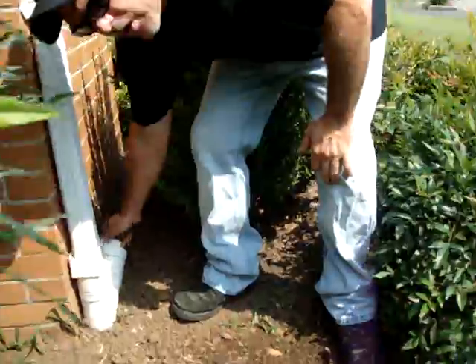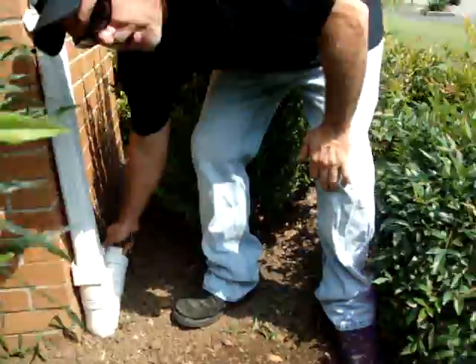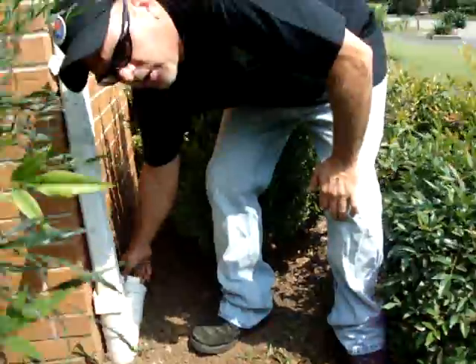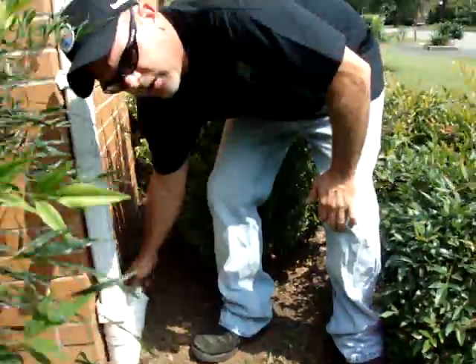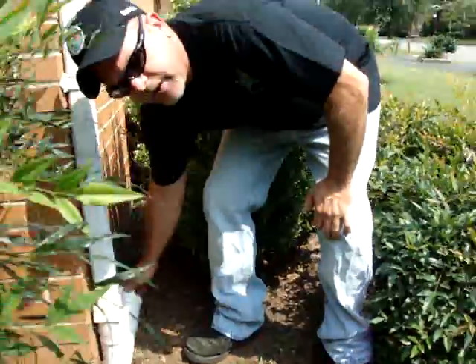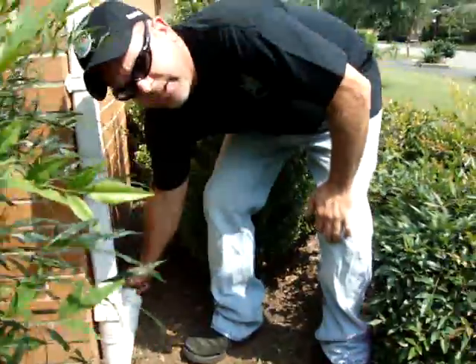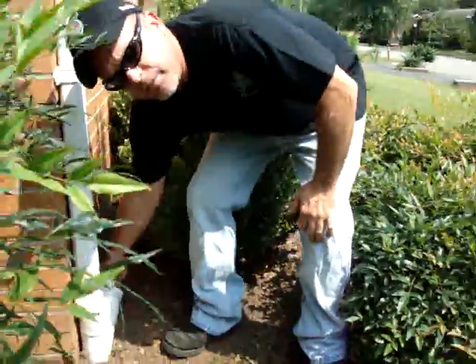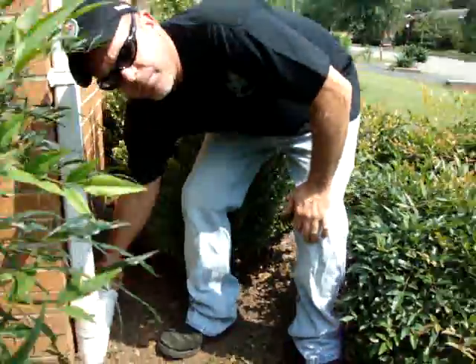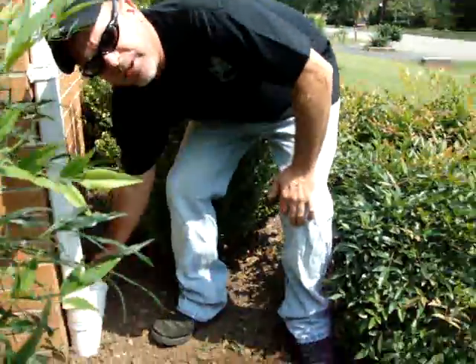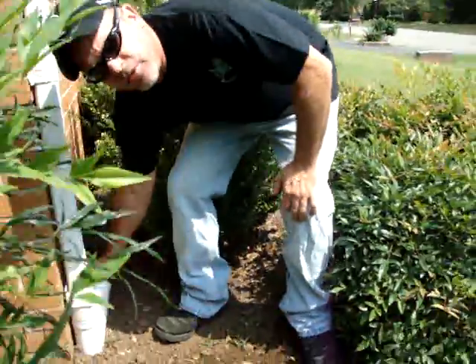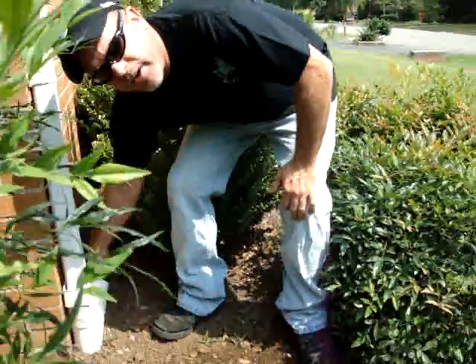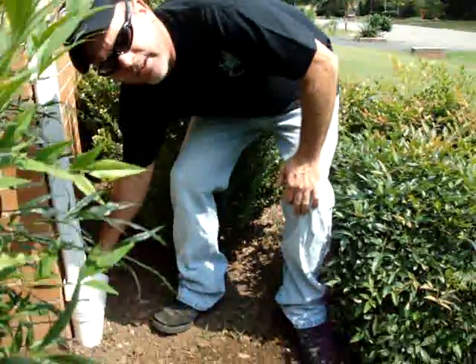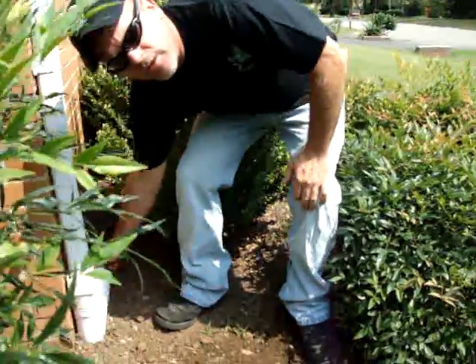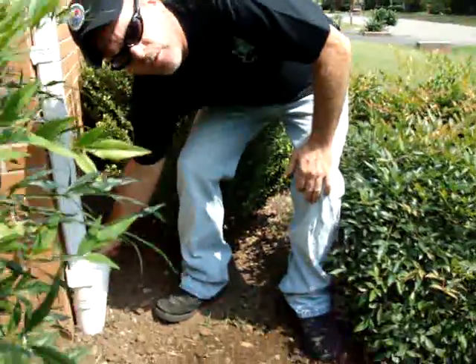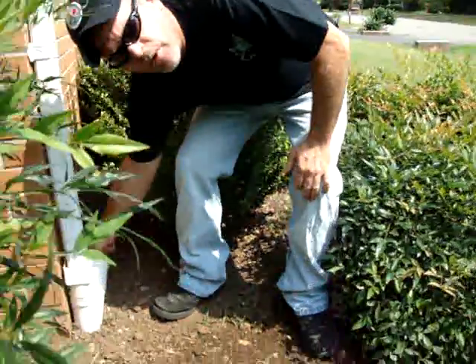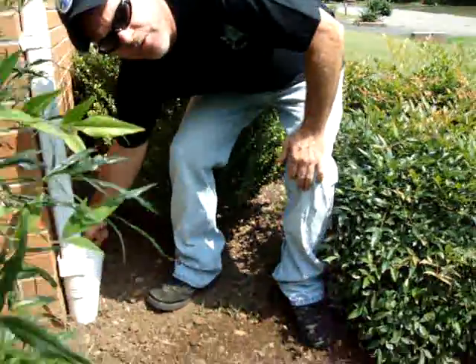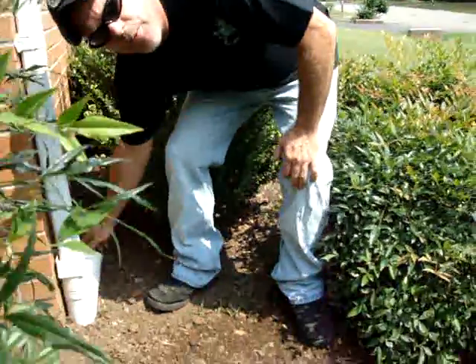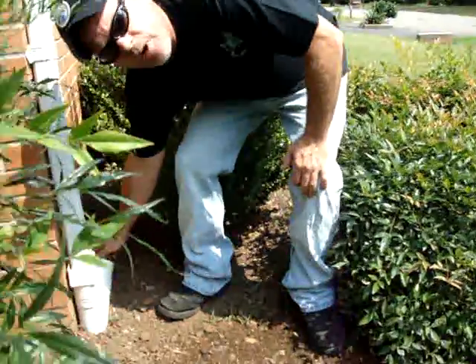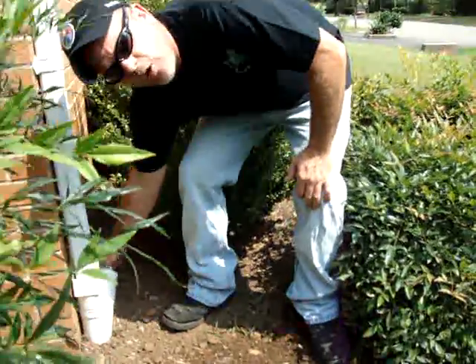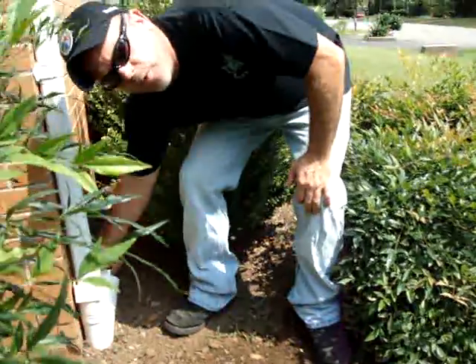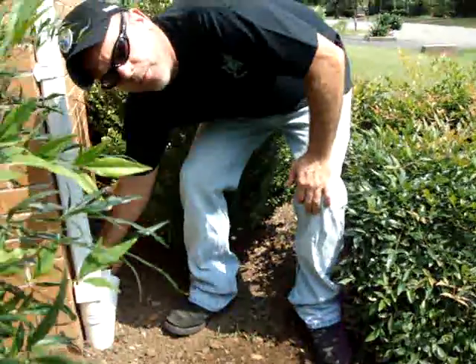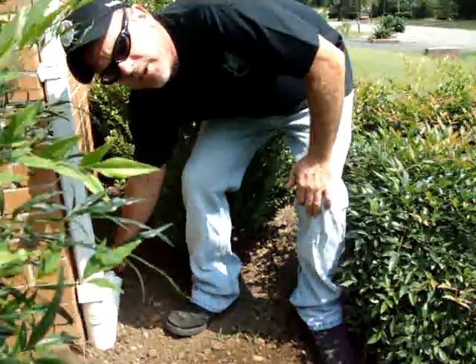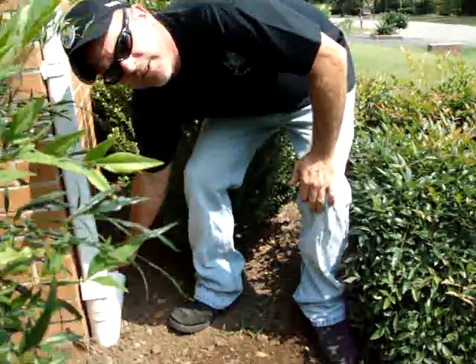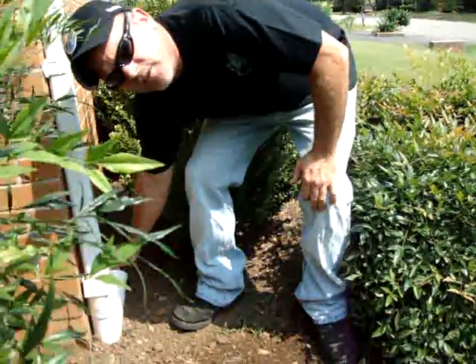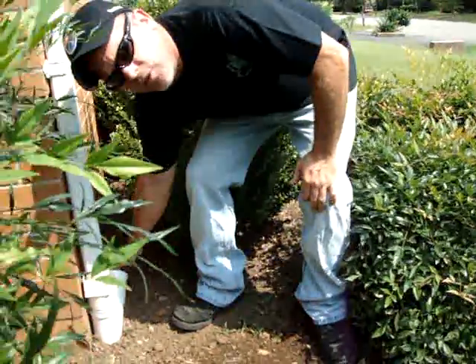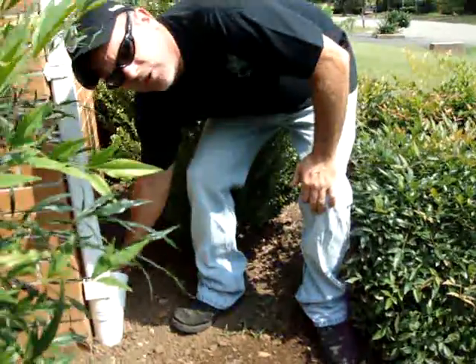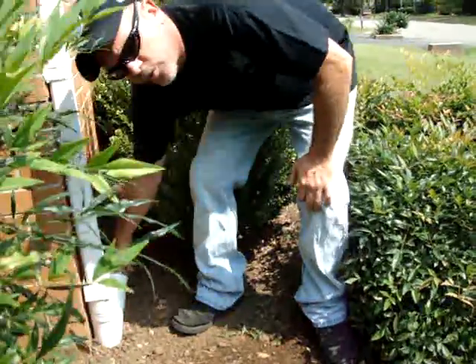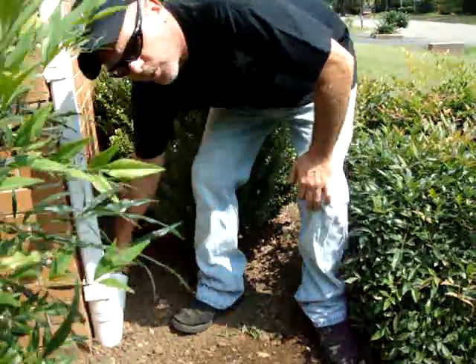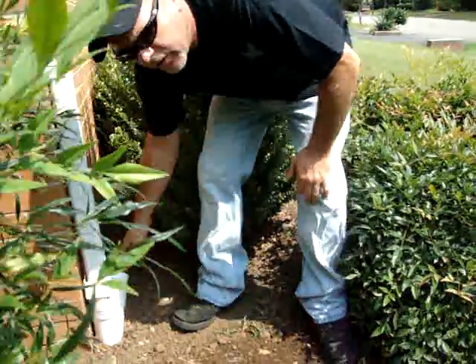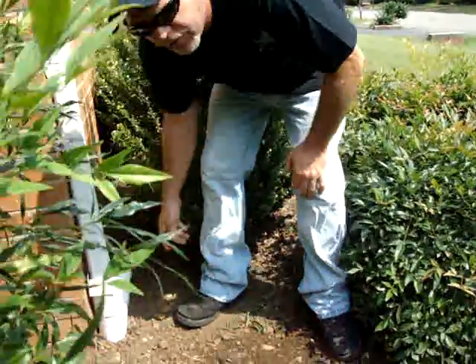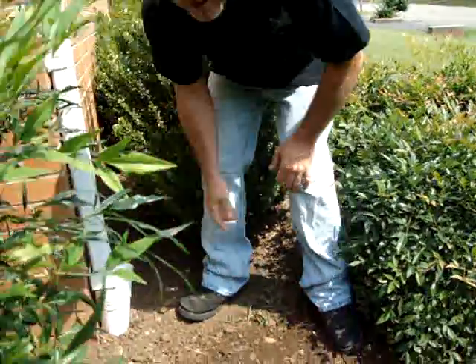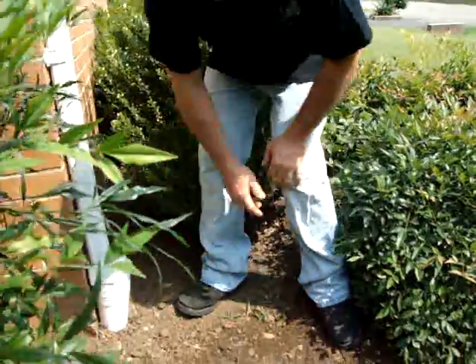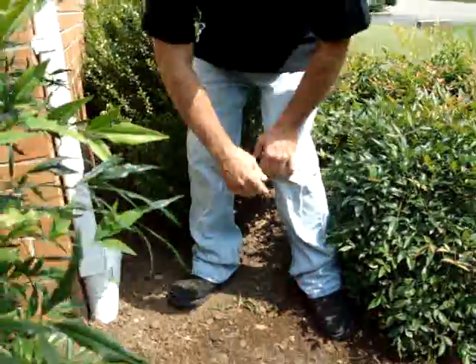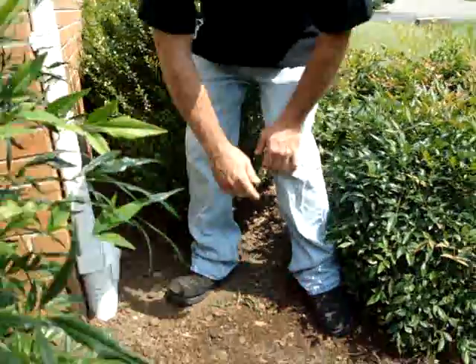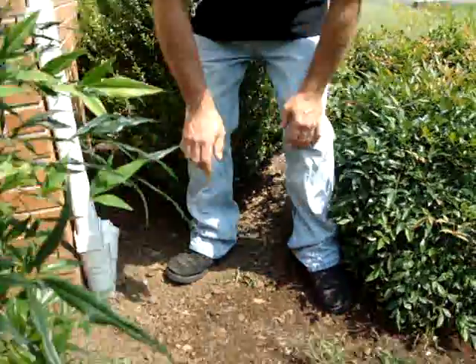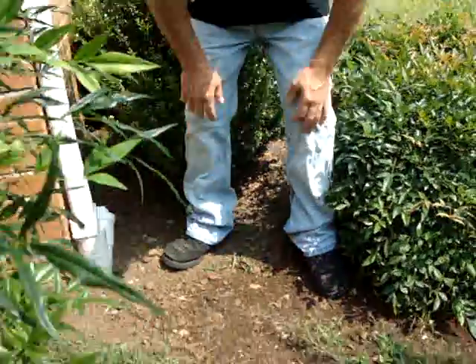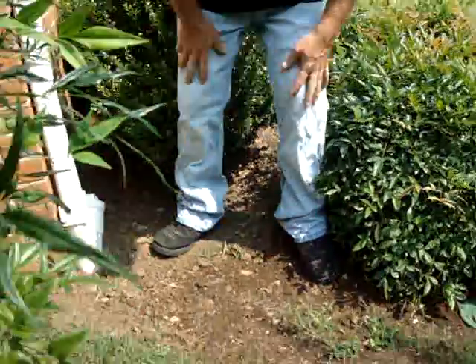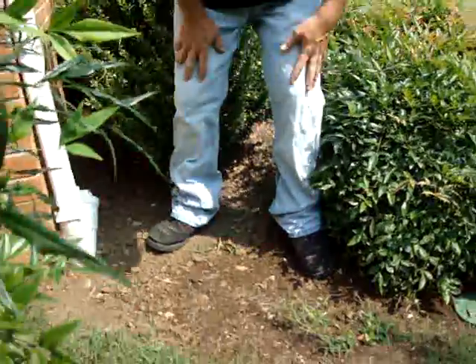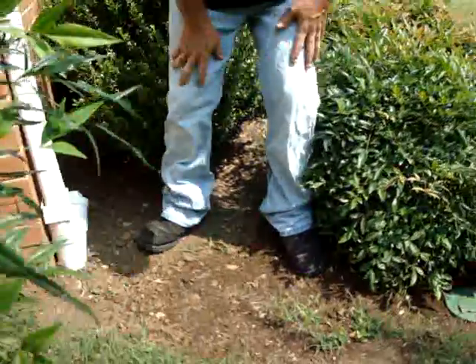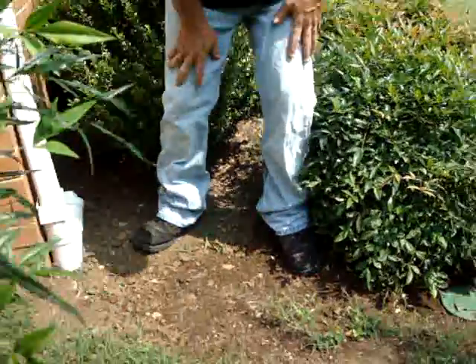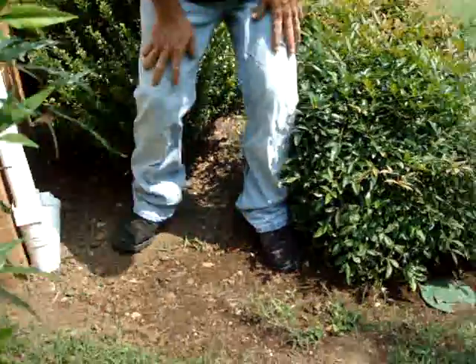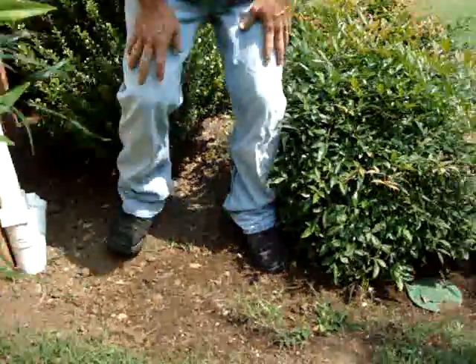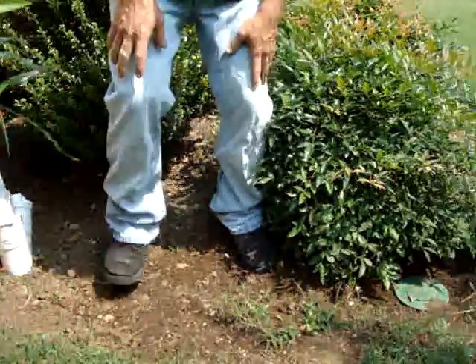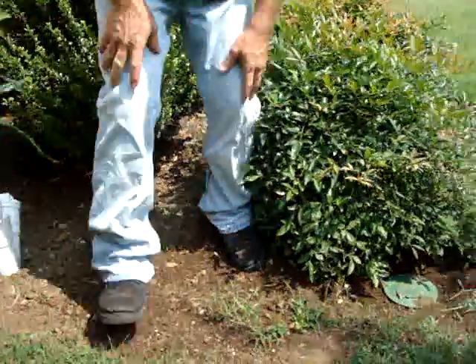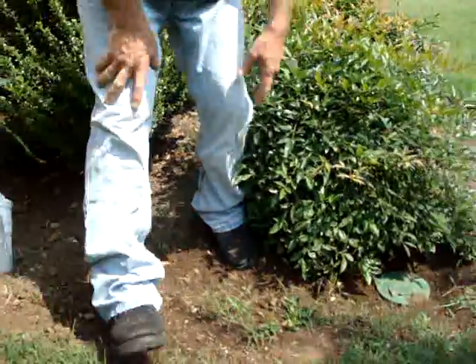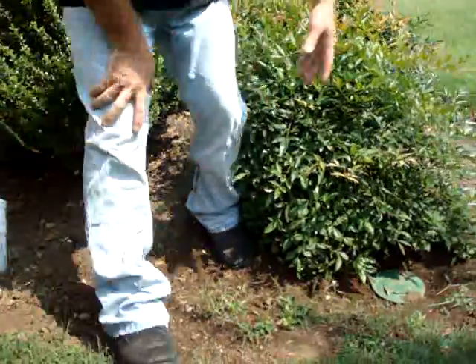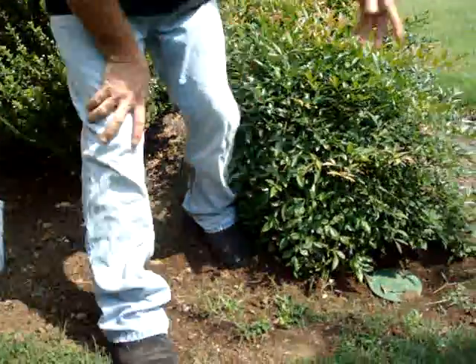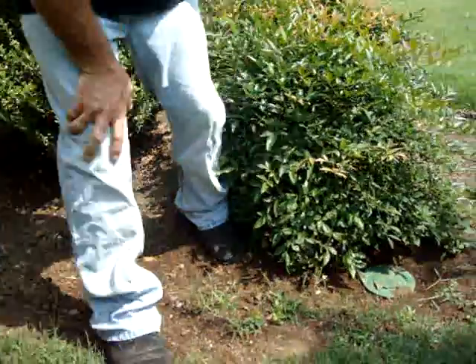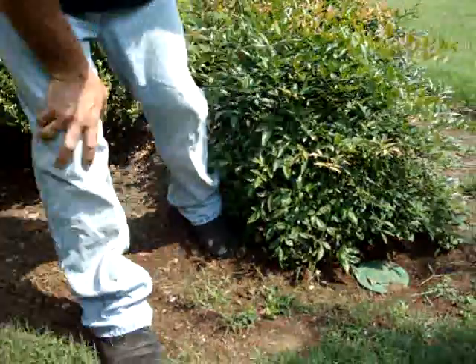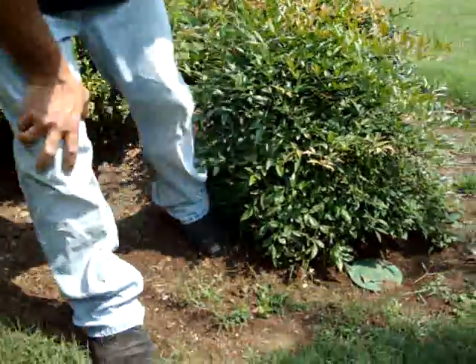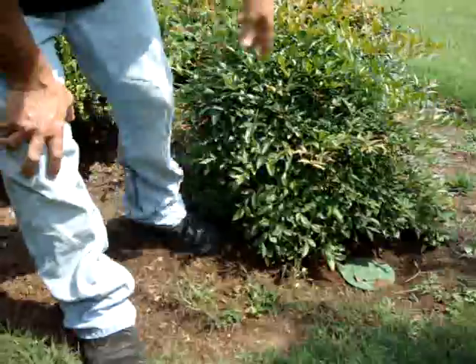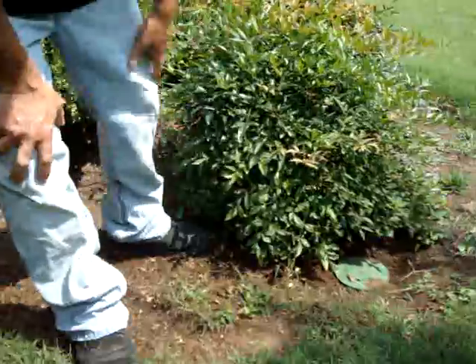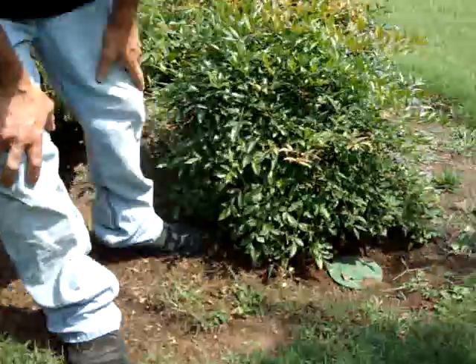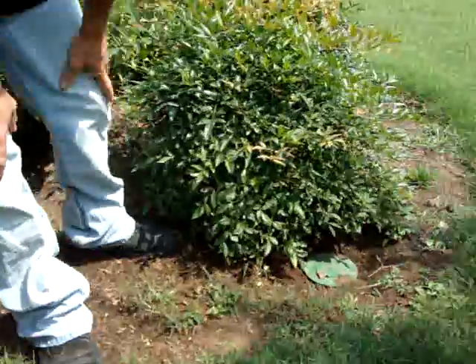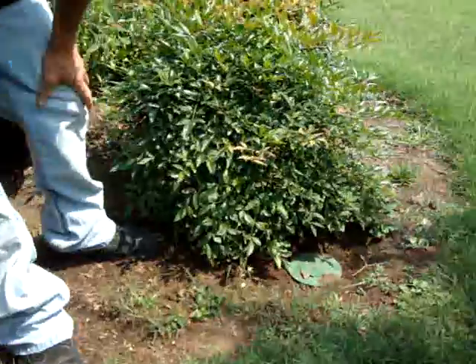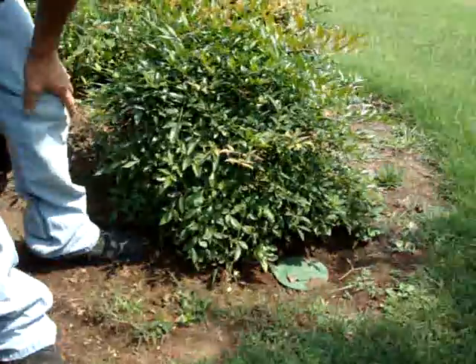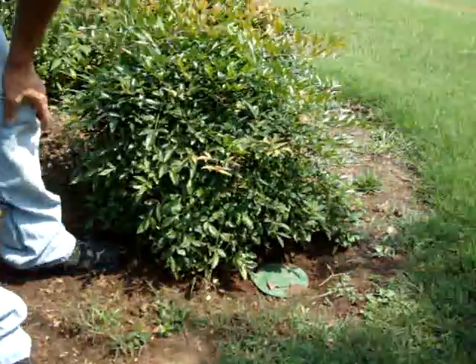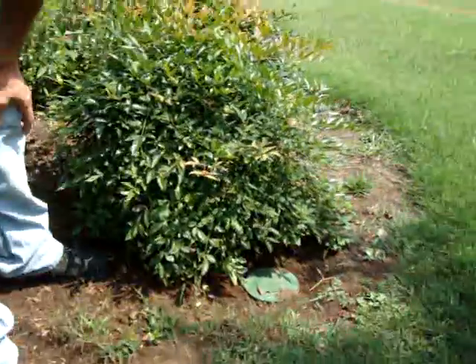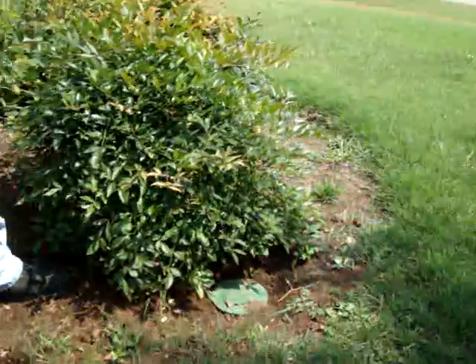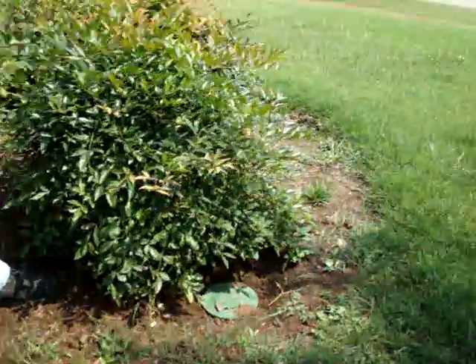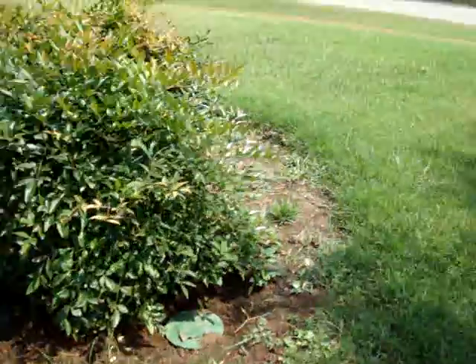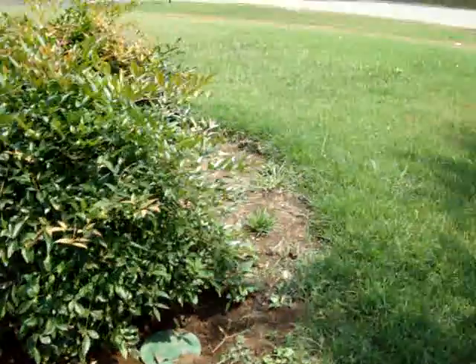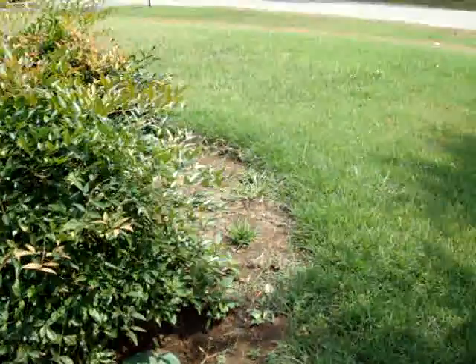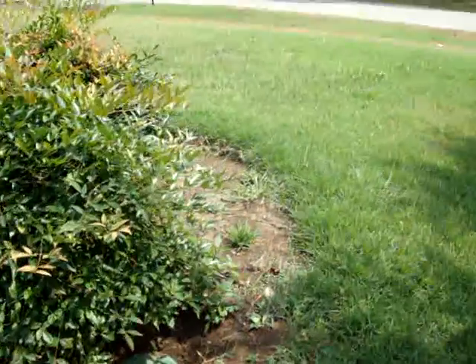Now, water only needs to be directed away from the home at least two to three feet. A lot of people think you have to go all the way to the street, but you really don't.